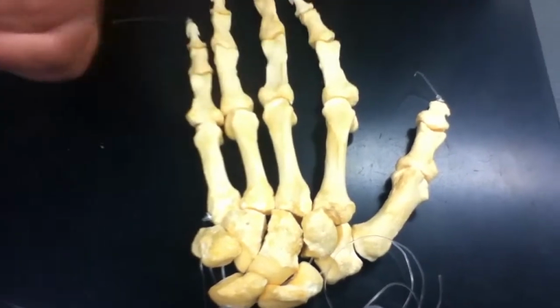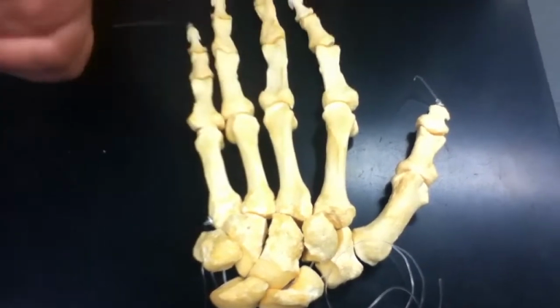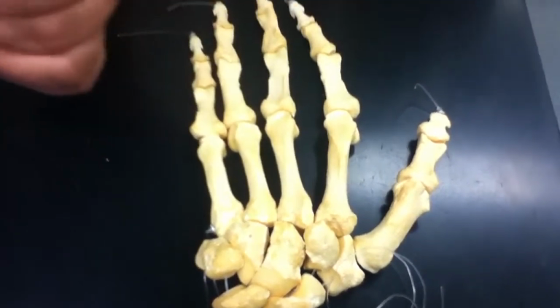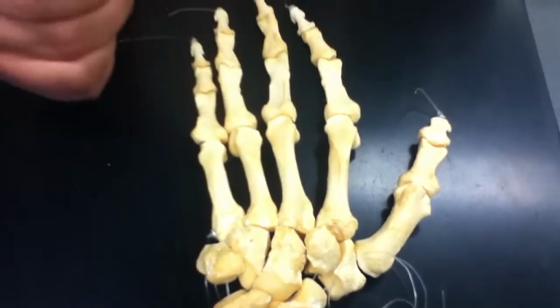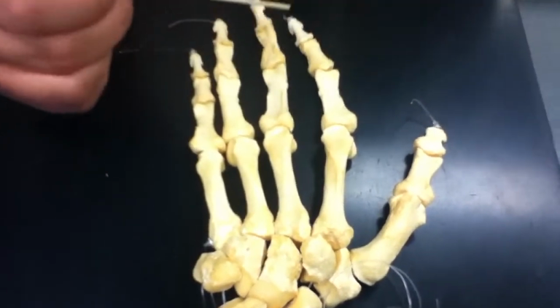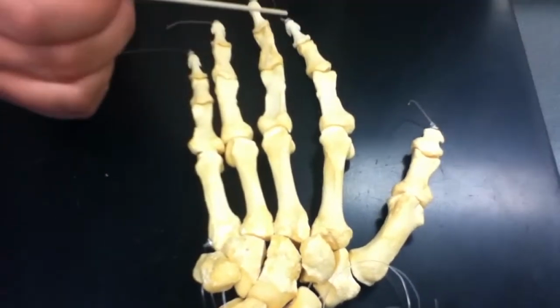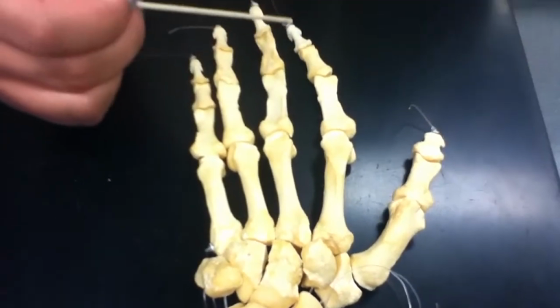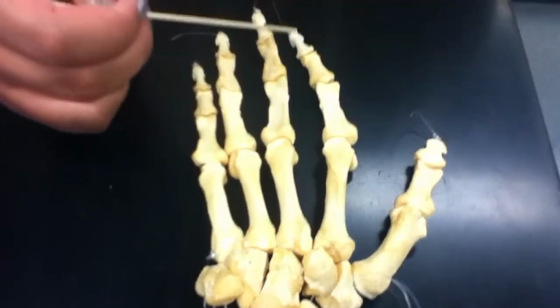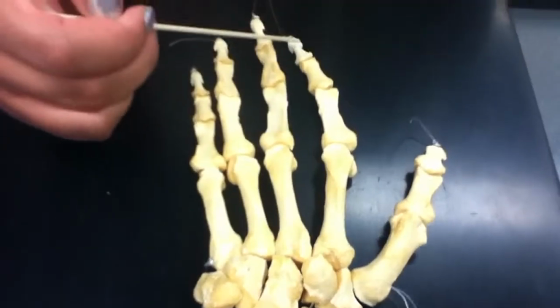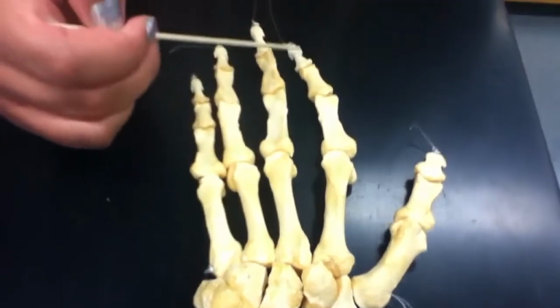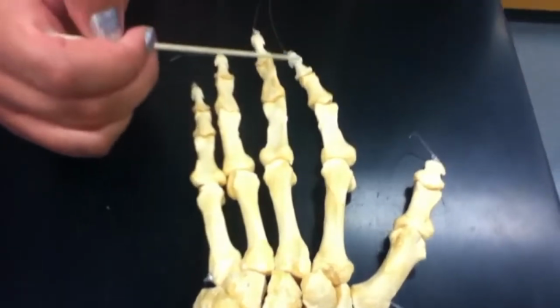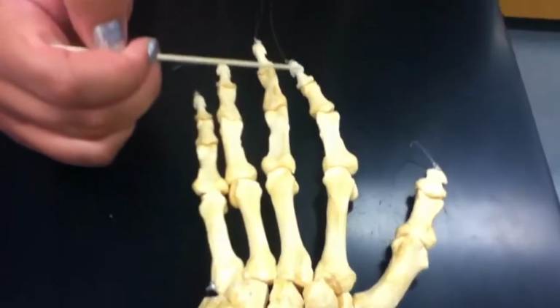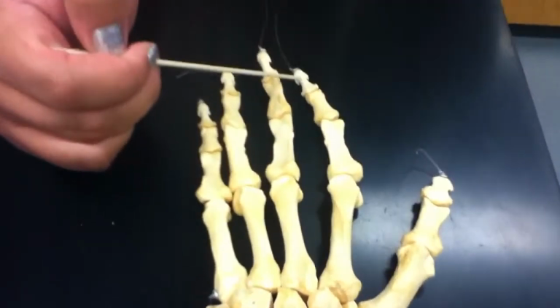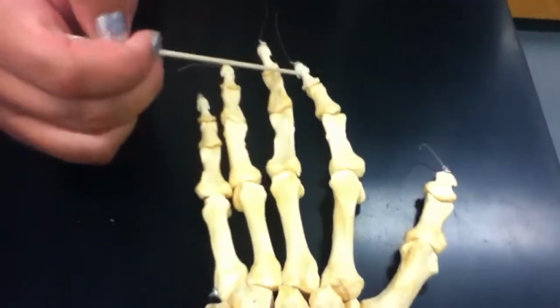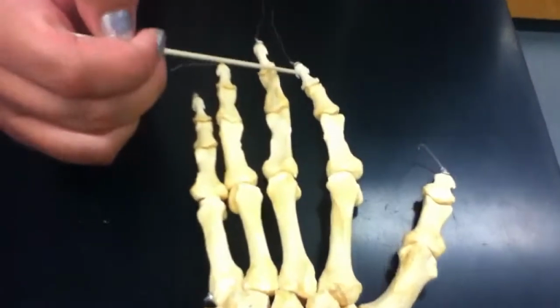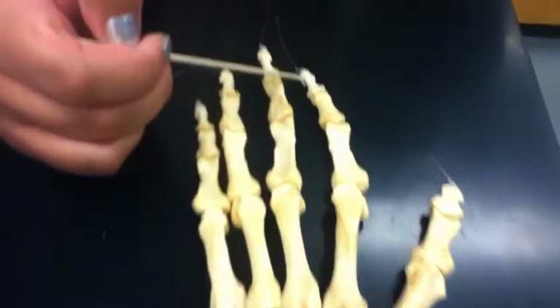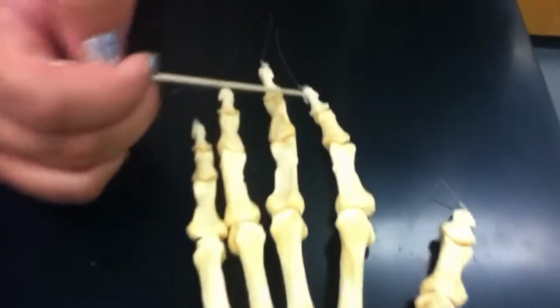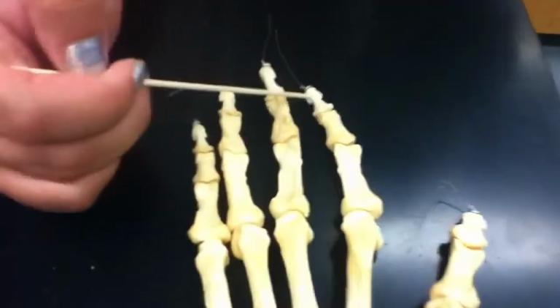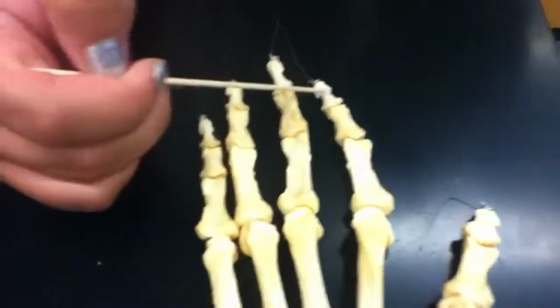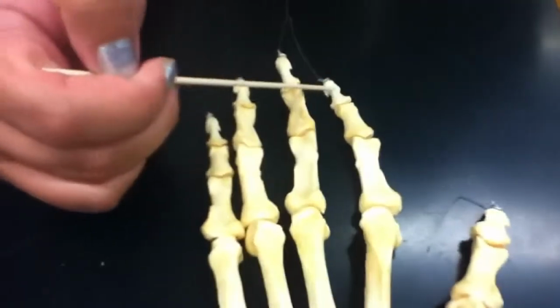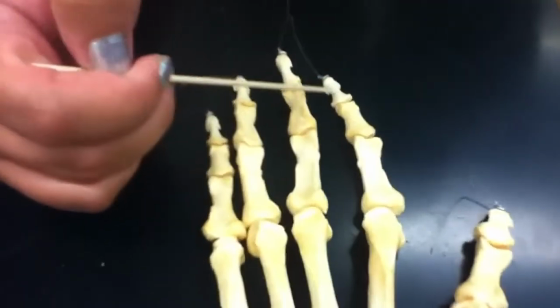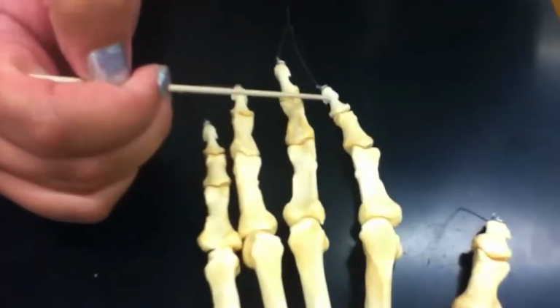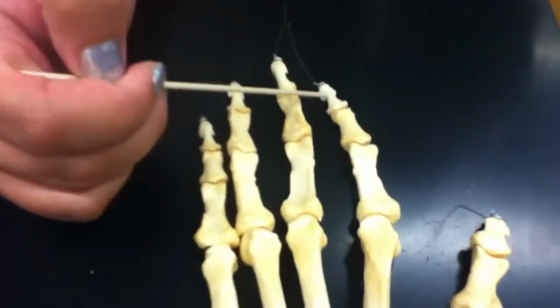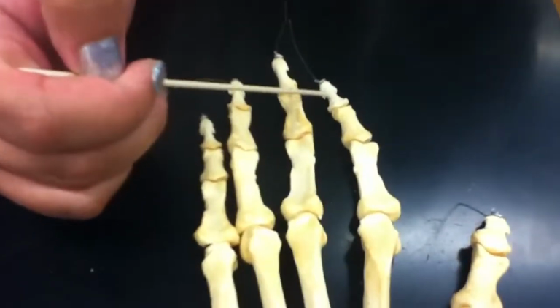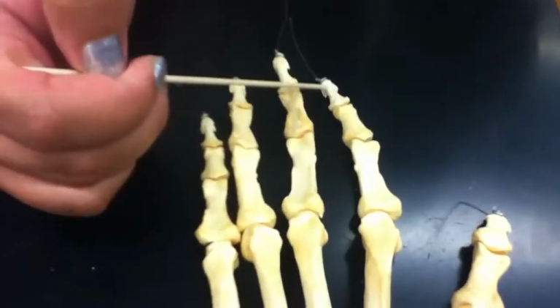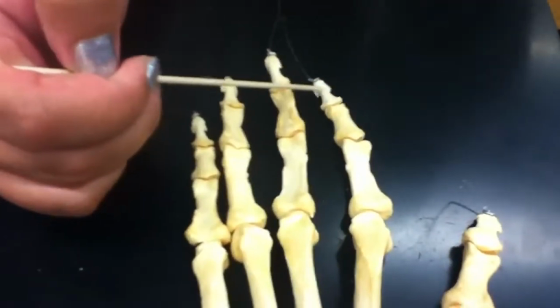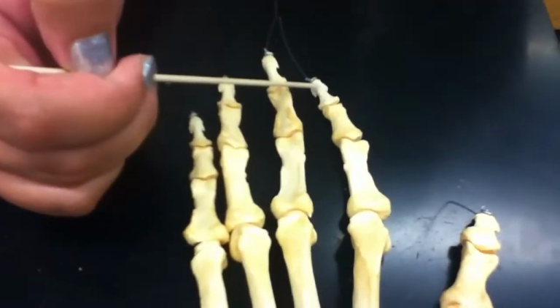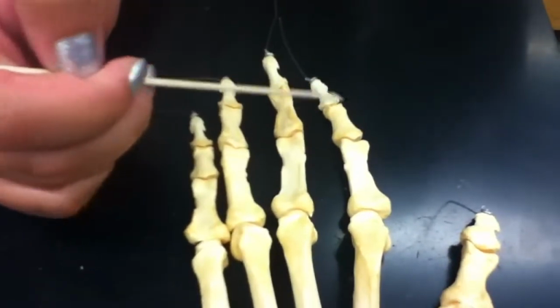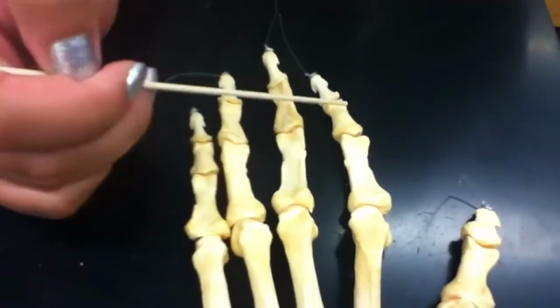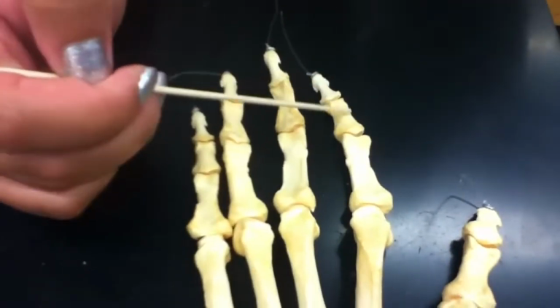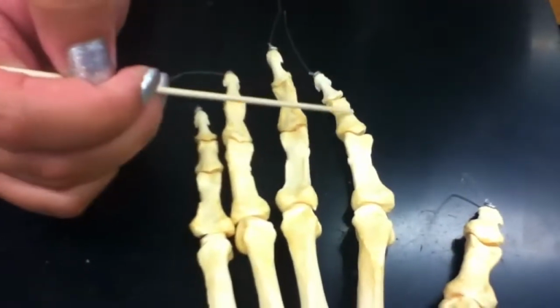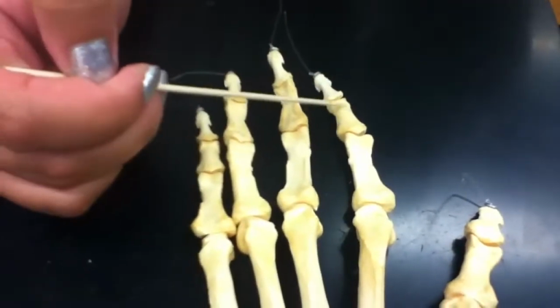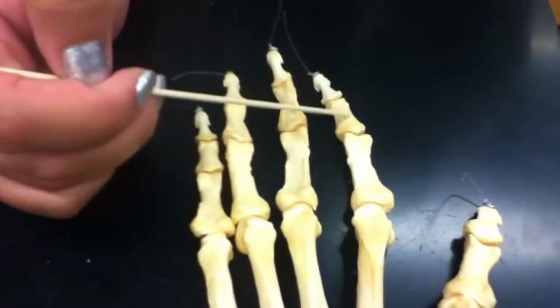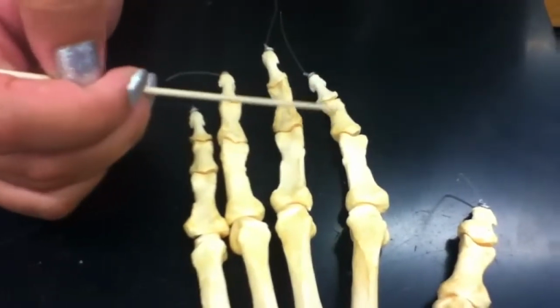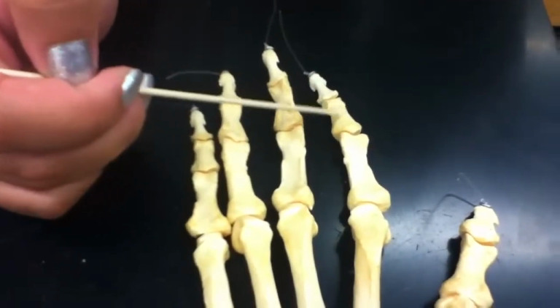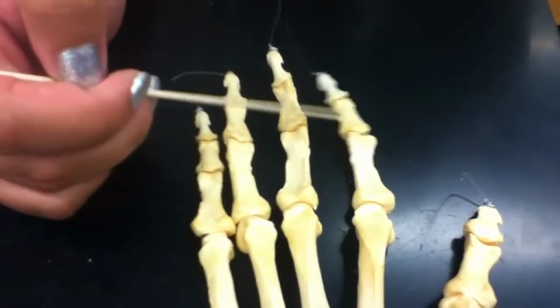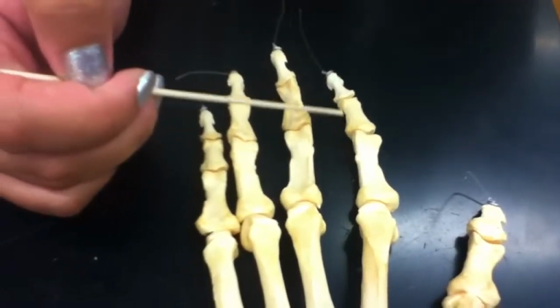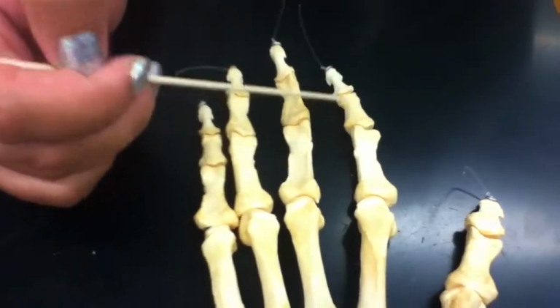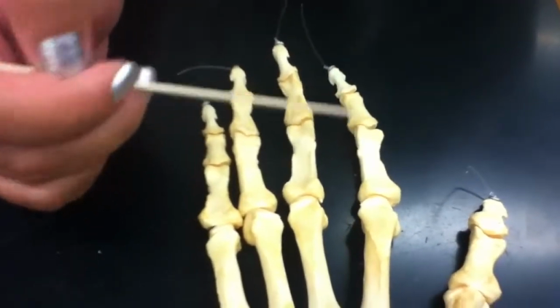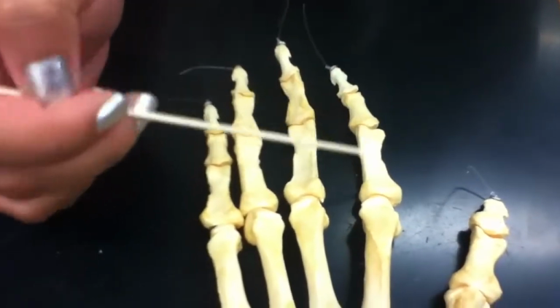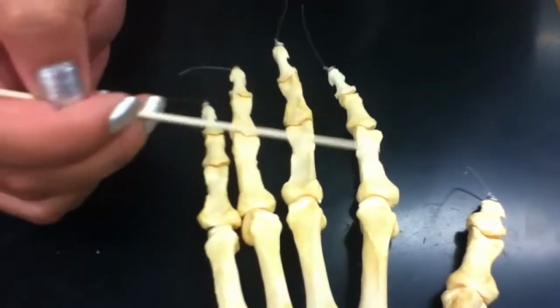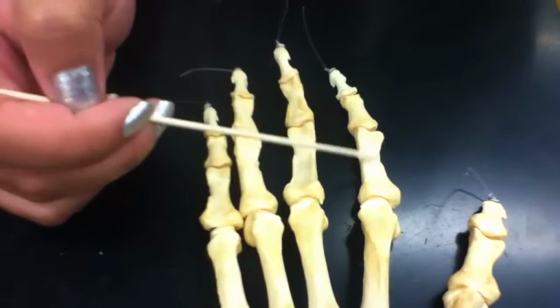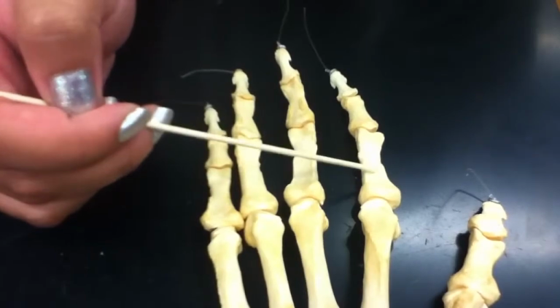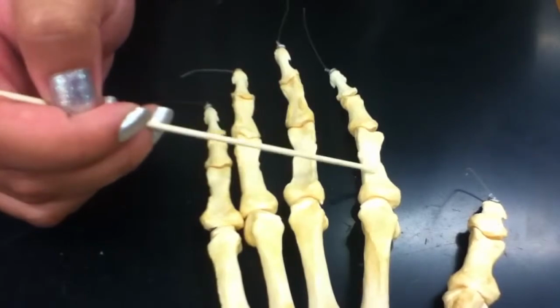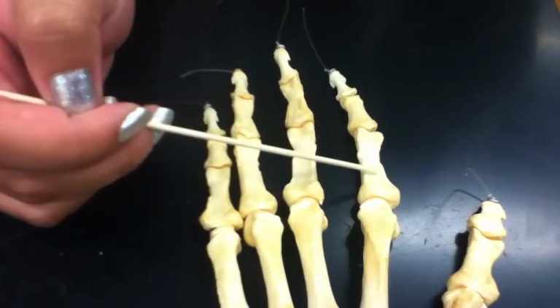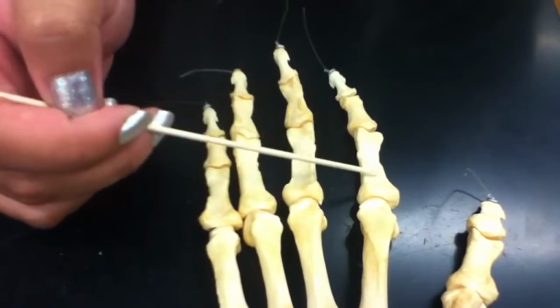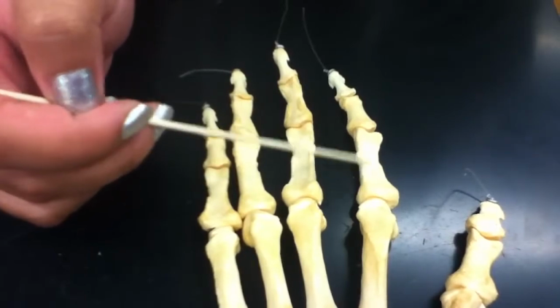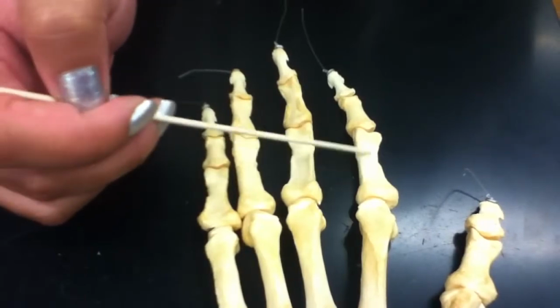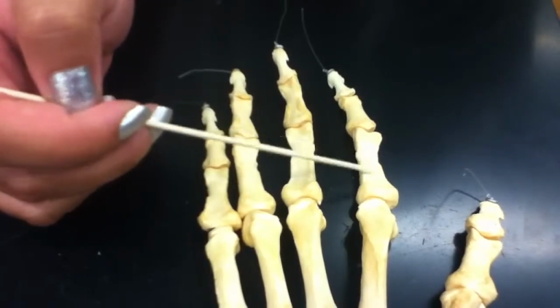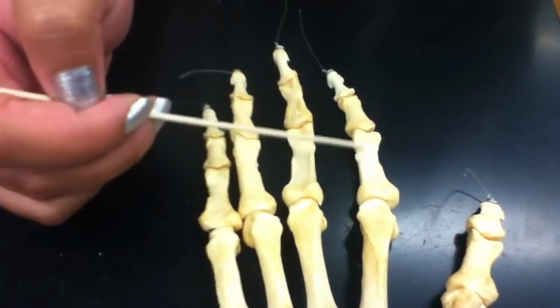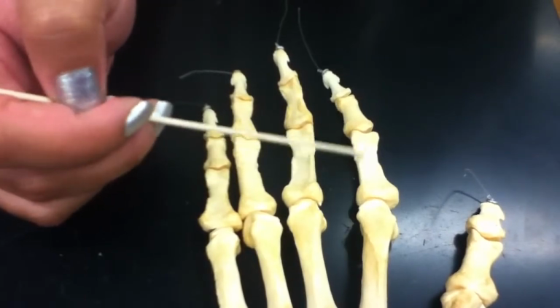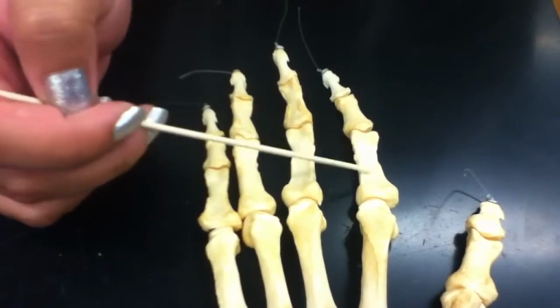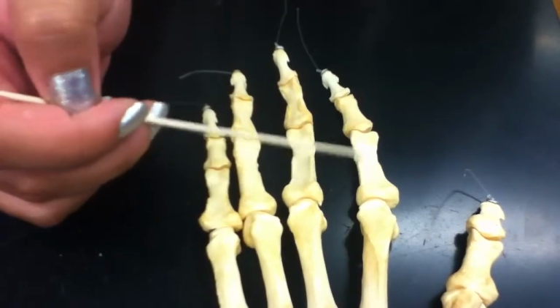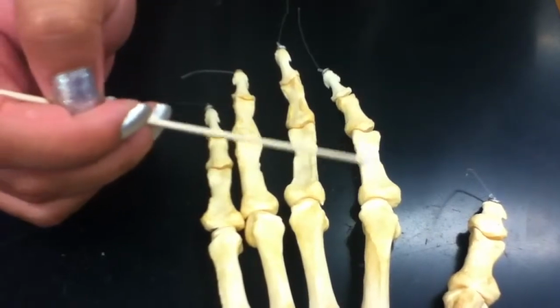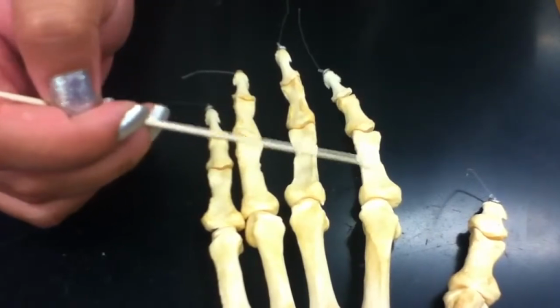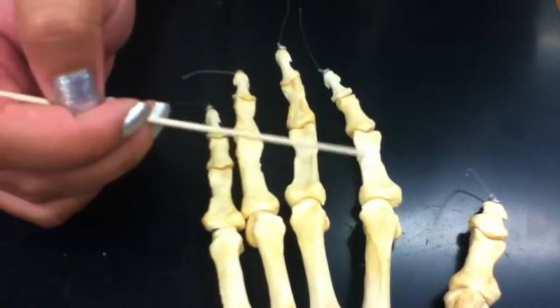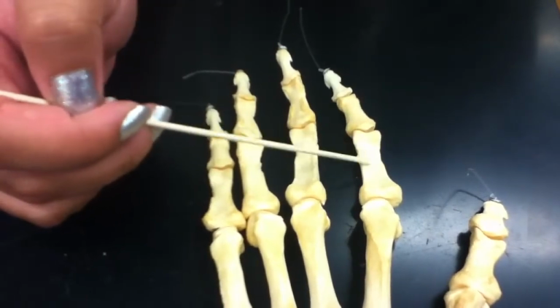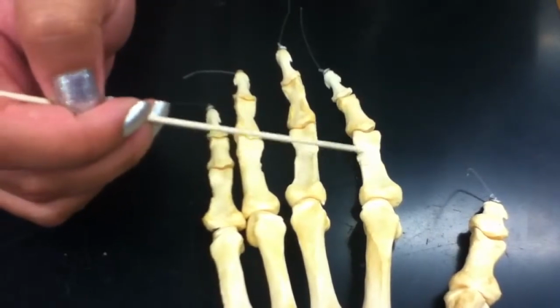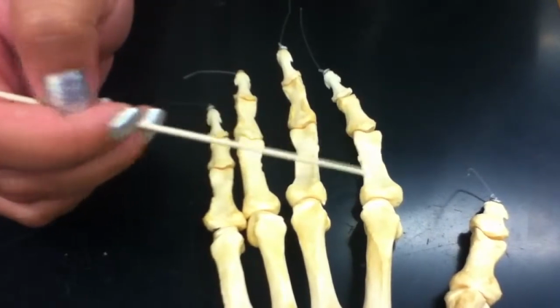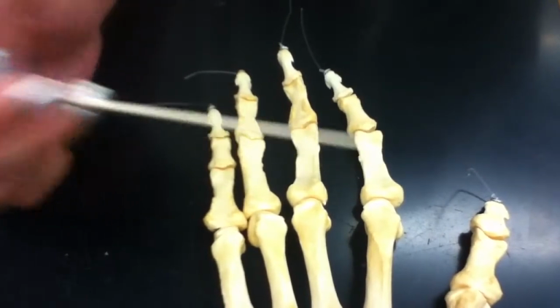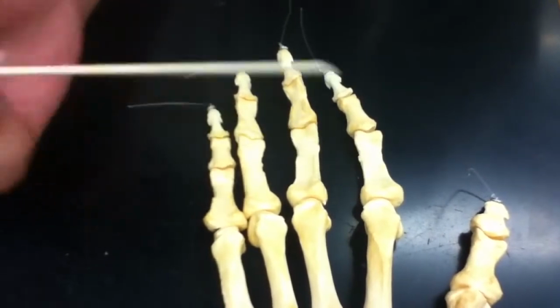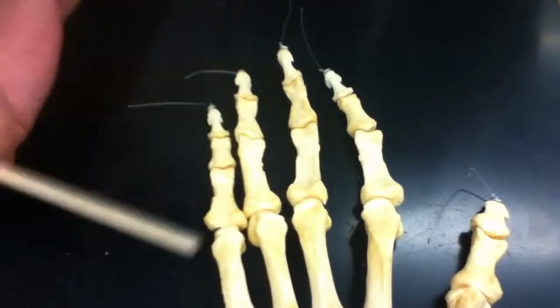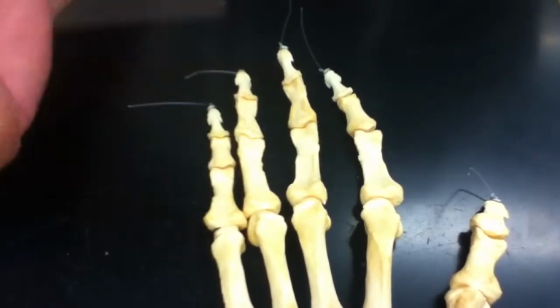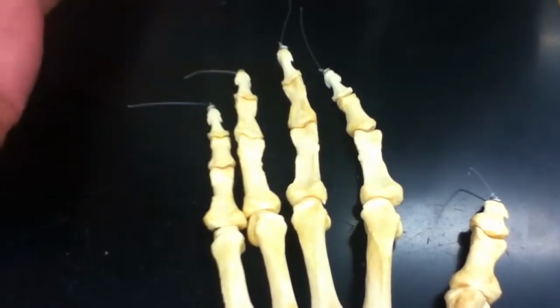We have the distal, the middle, and the proximal phalanges.